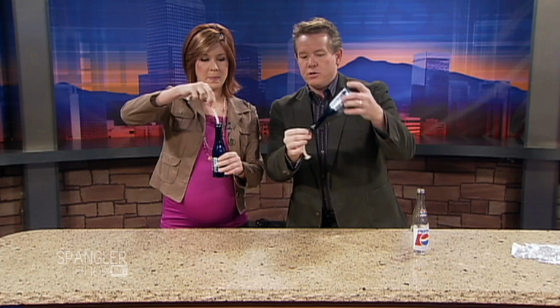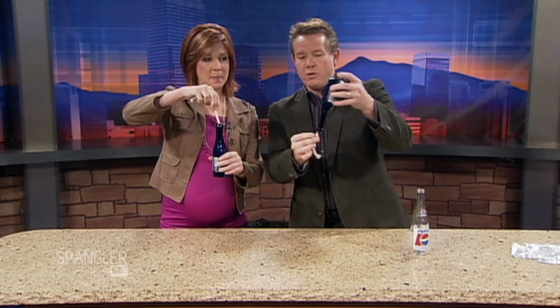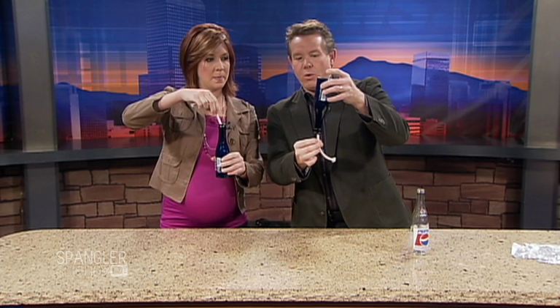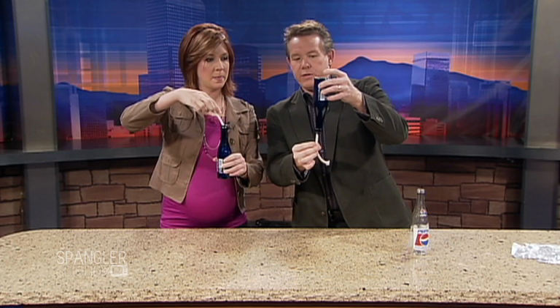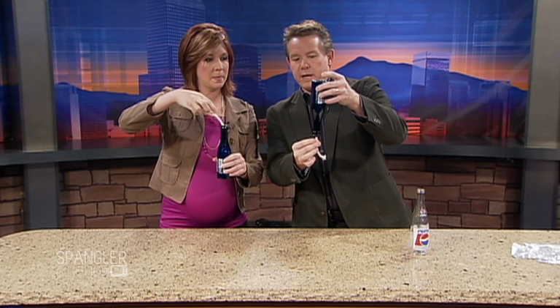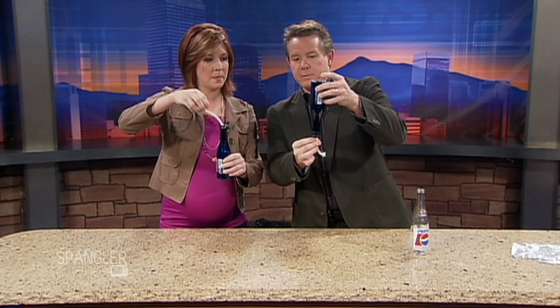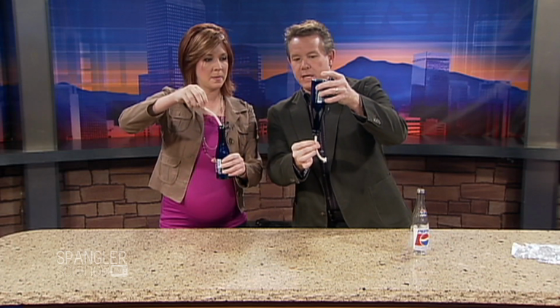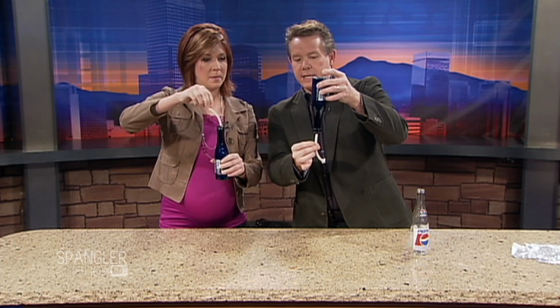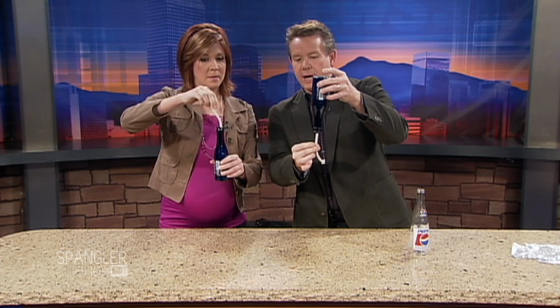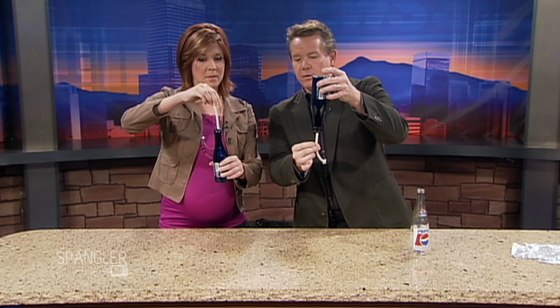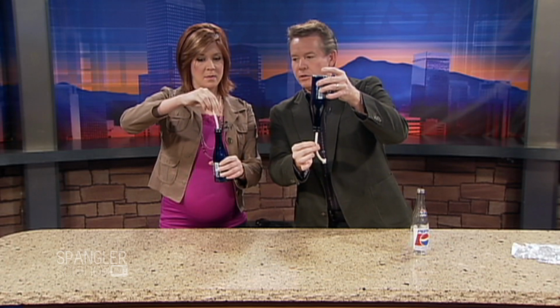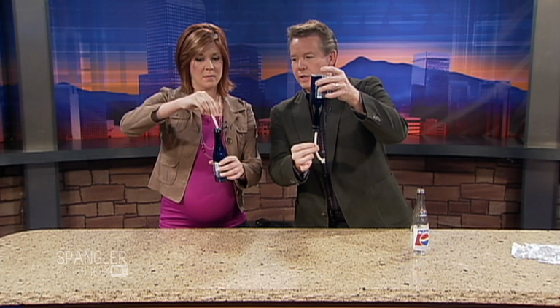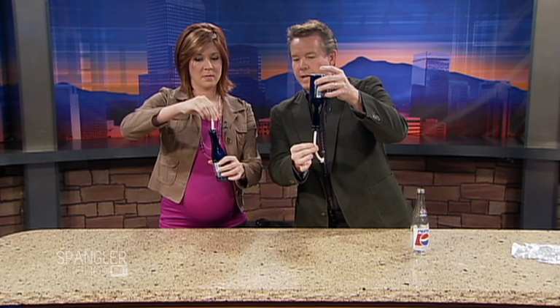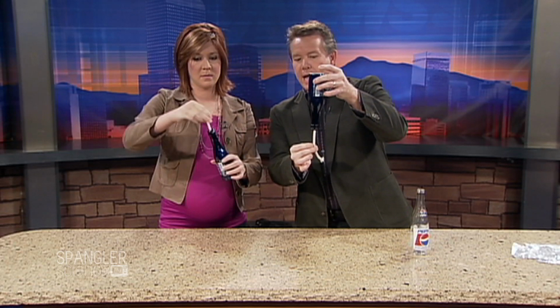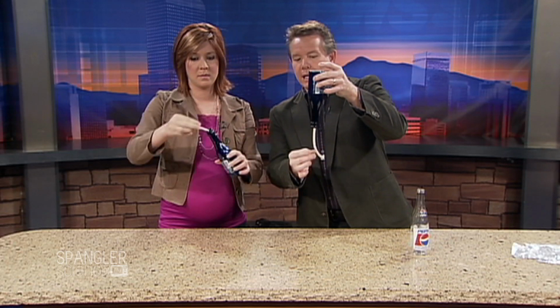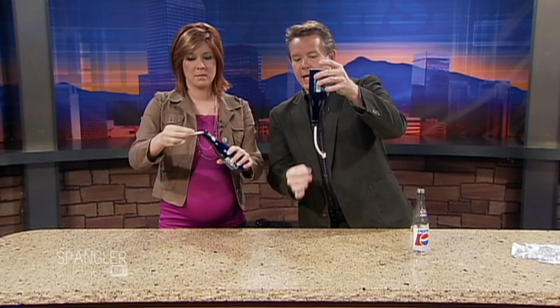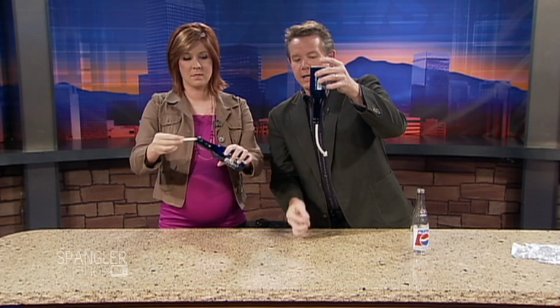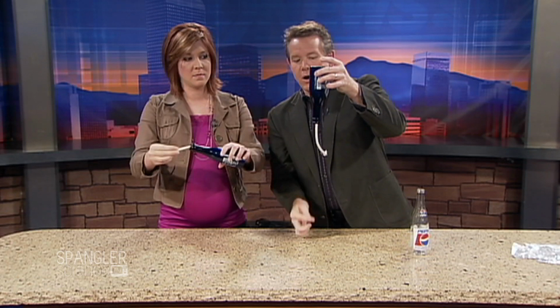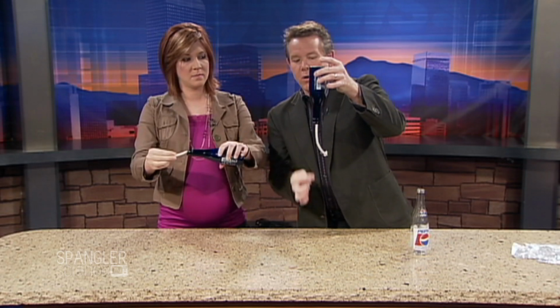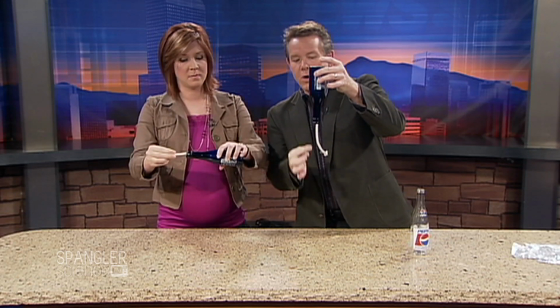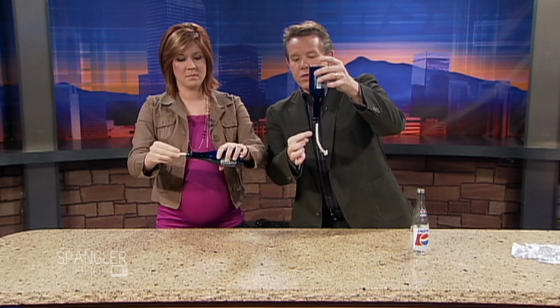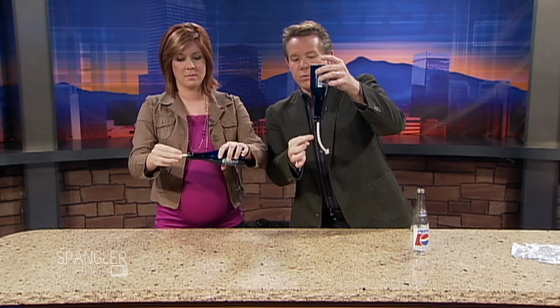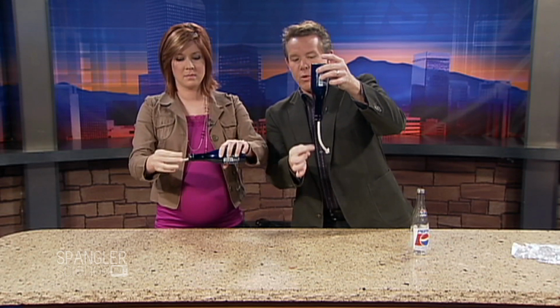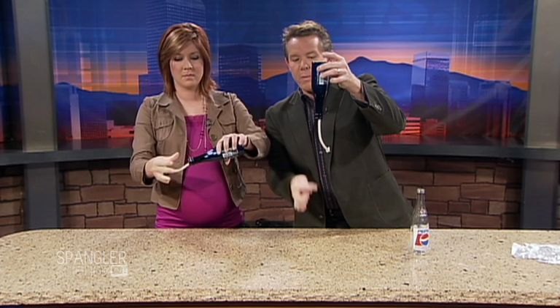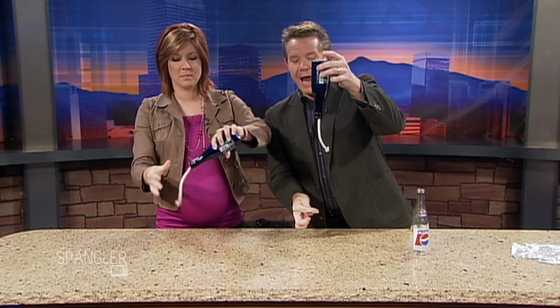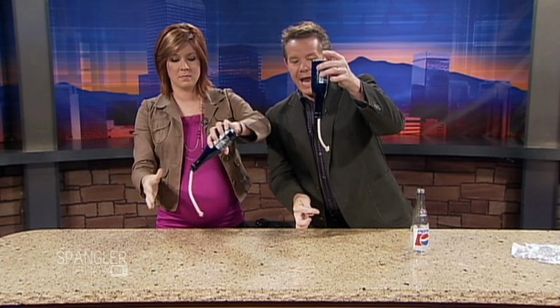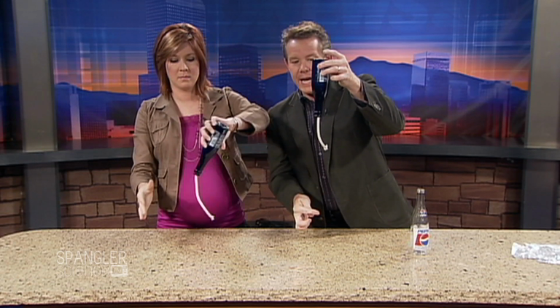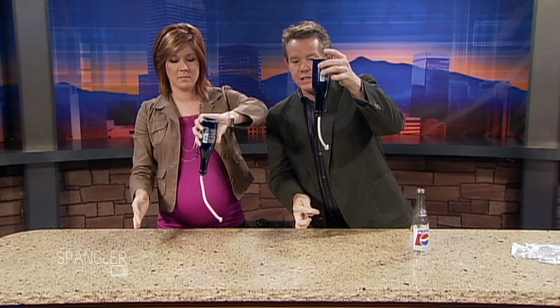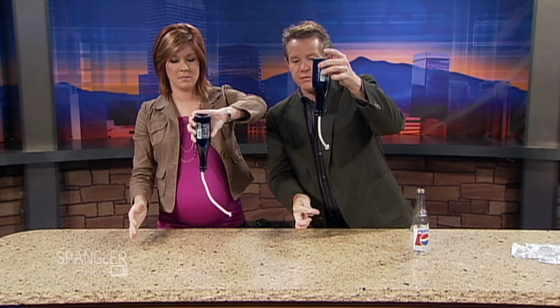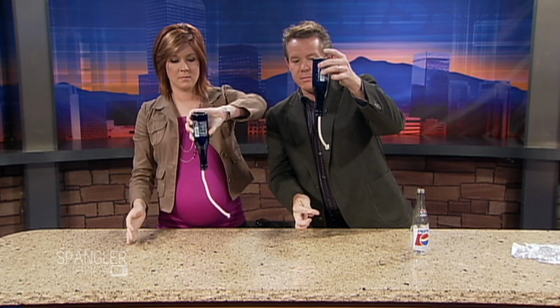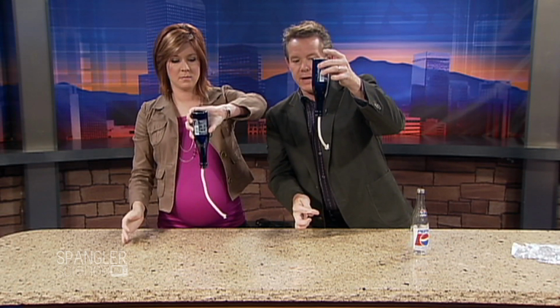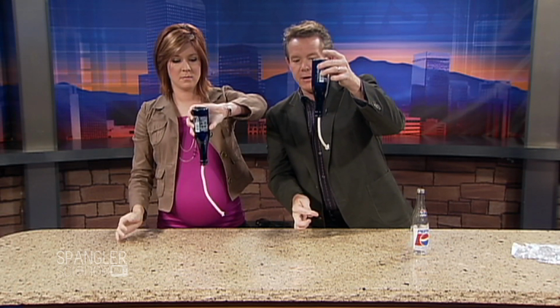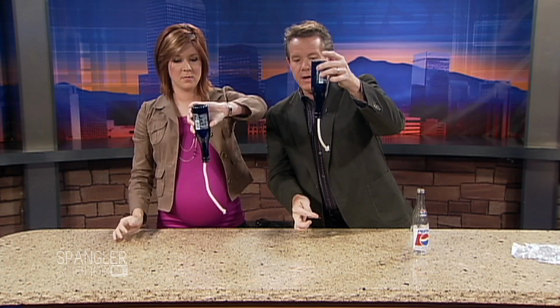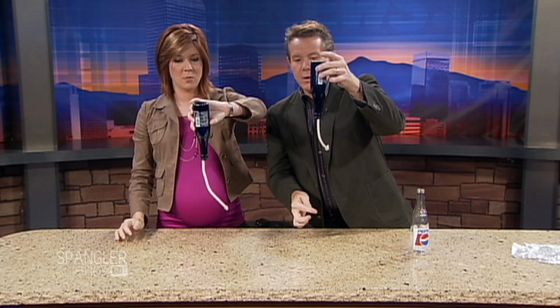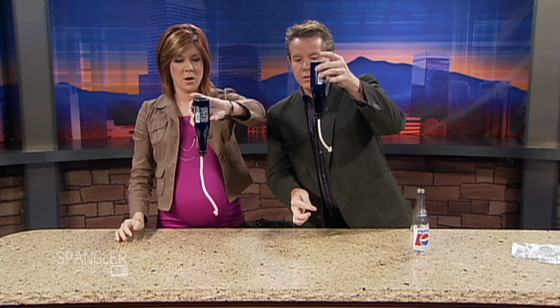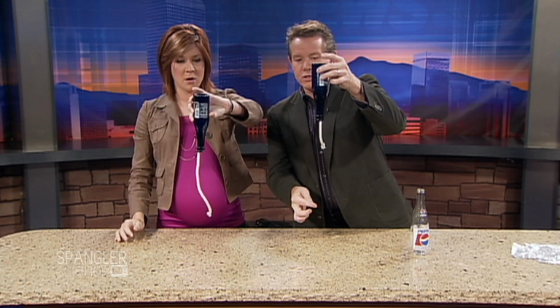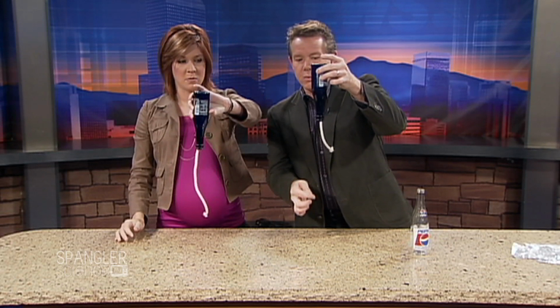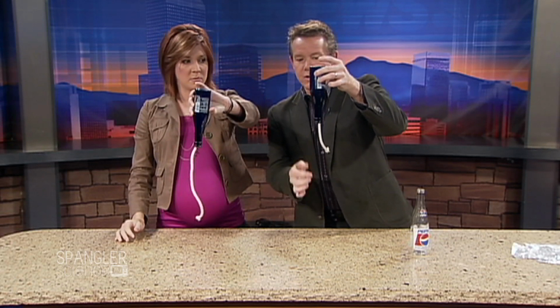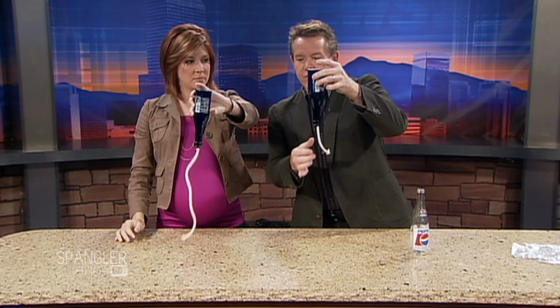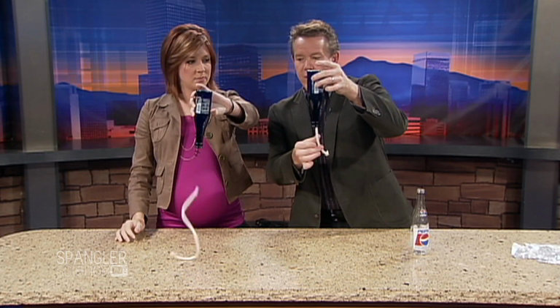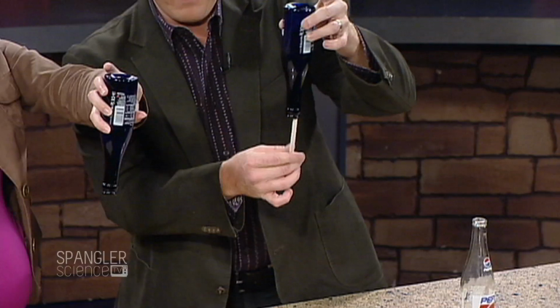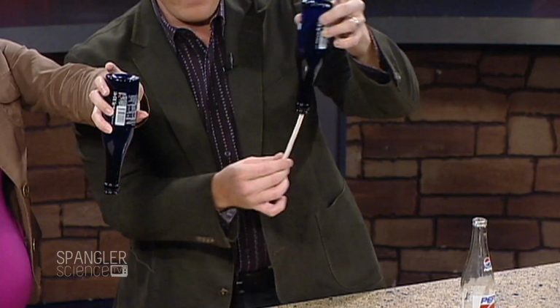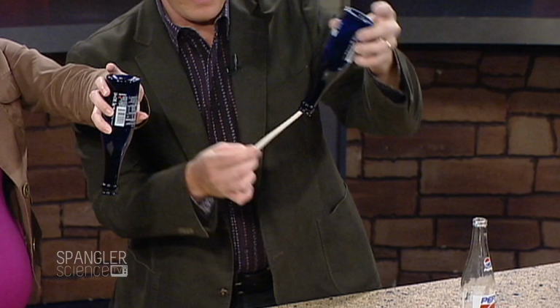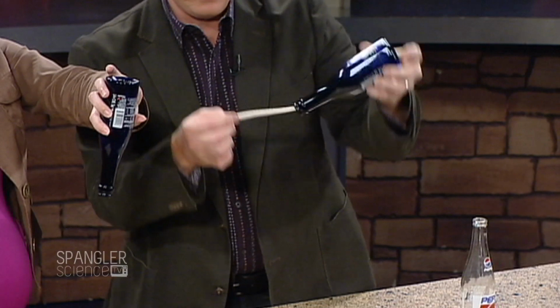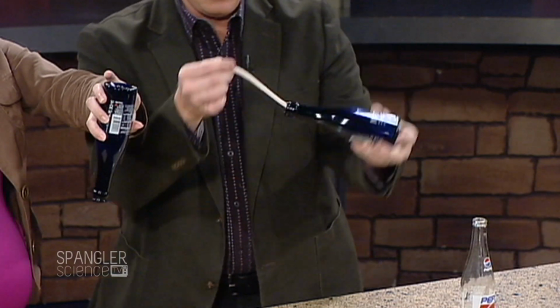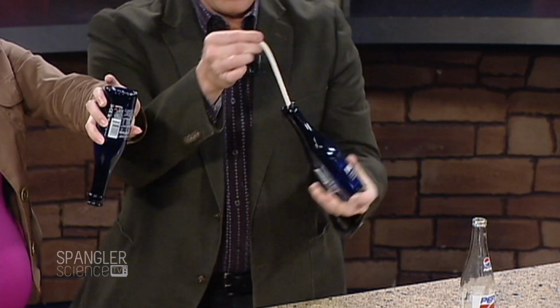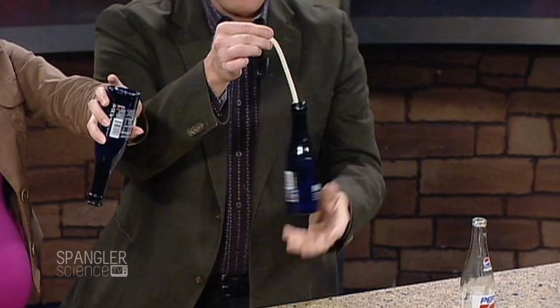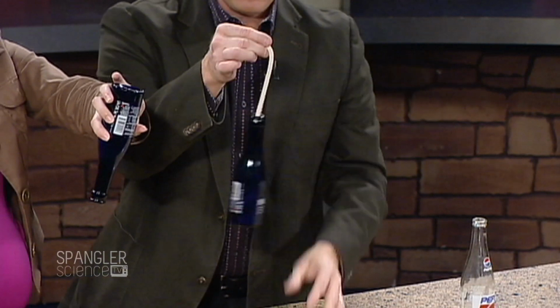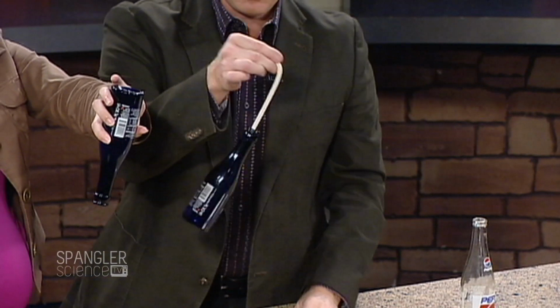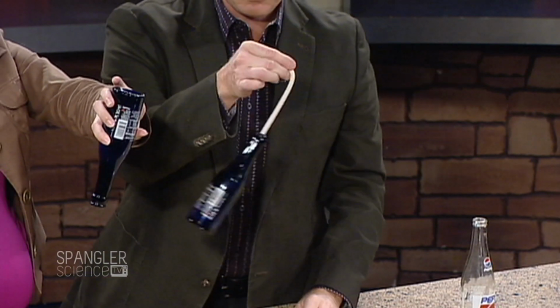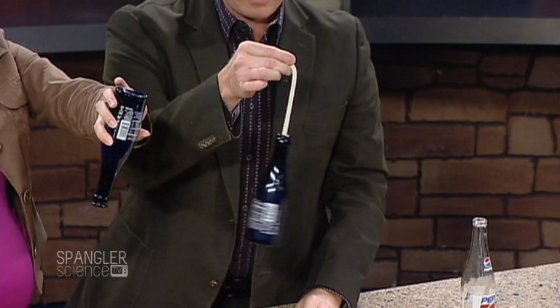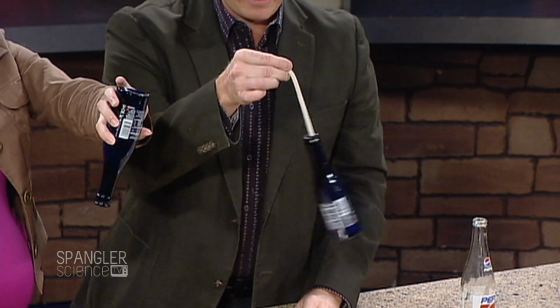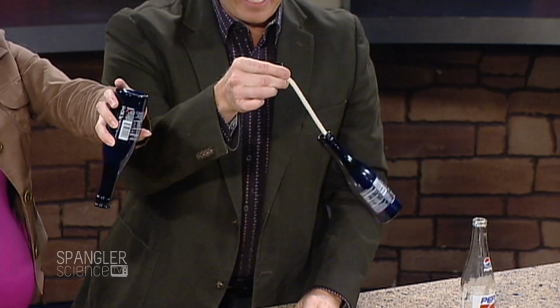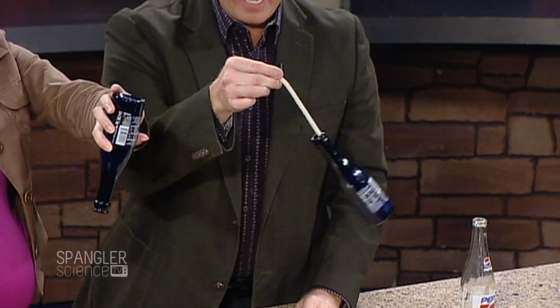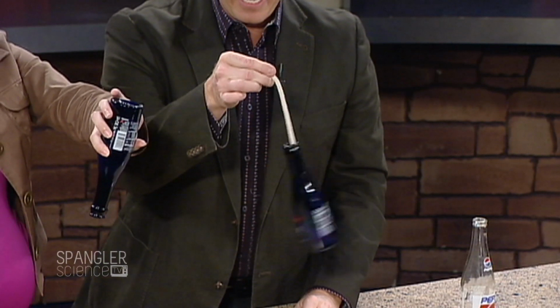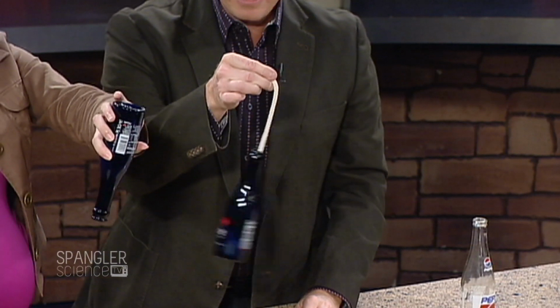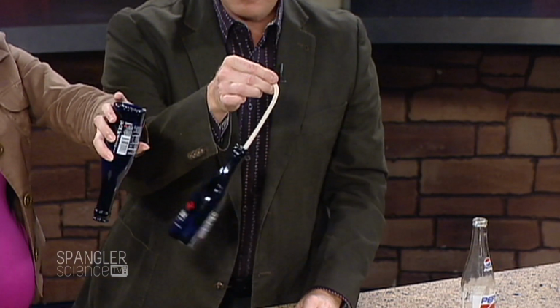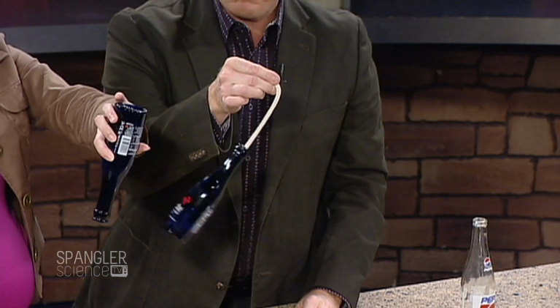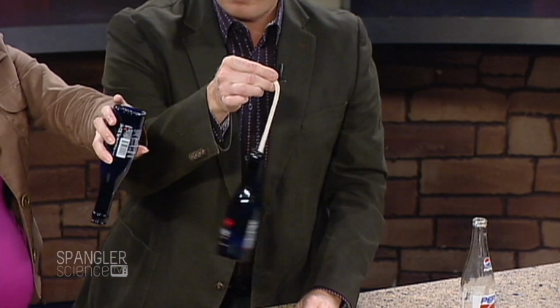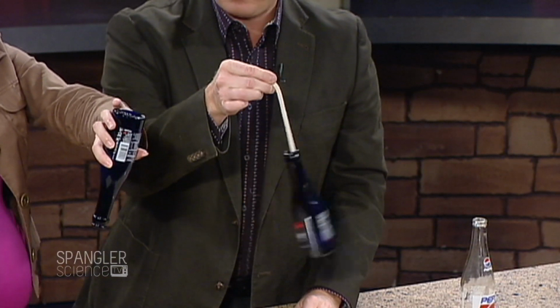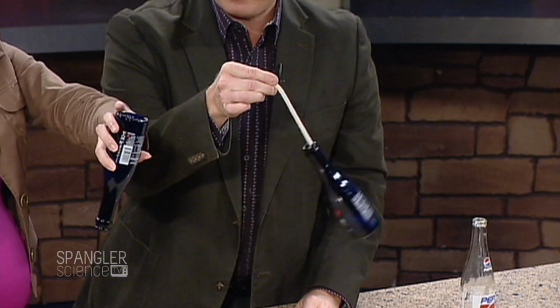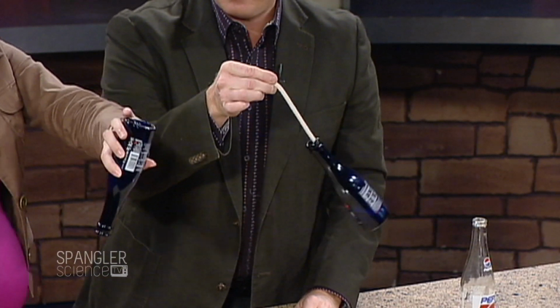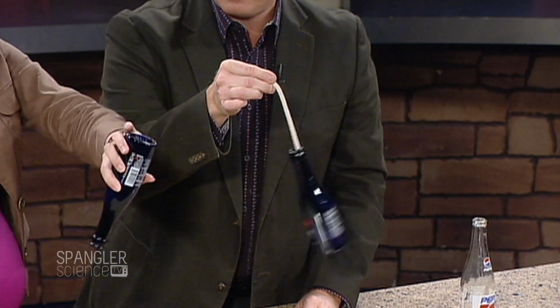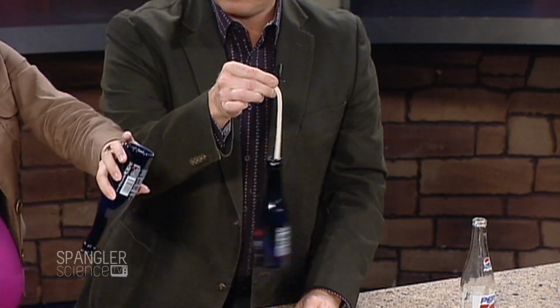Now you take the rope and you put it into the bottle like this. Turn the whole thing upside down. Good. Let go. The rope hangs from there. Whoa — which is wonderful. And then you can just kind of hang the bottle like this.